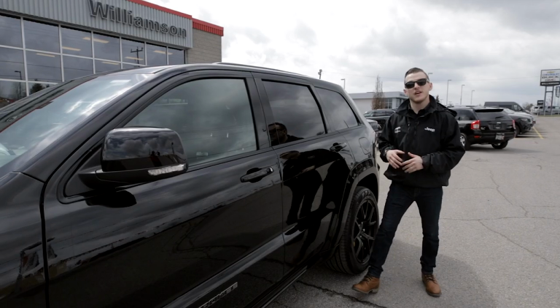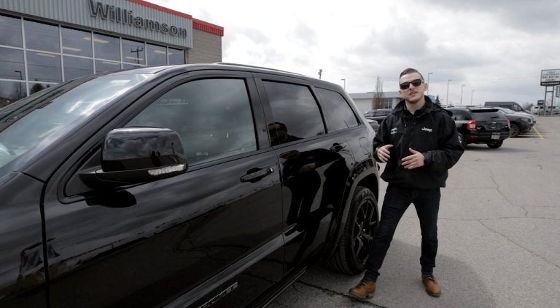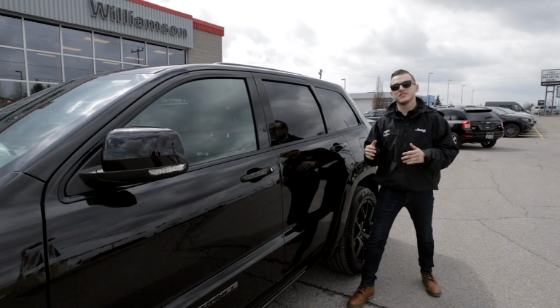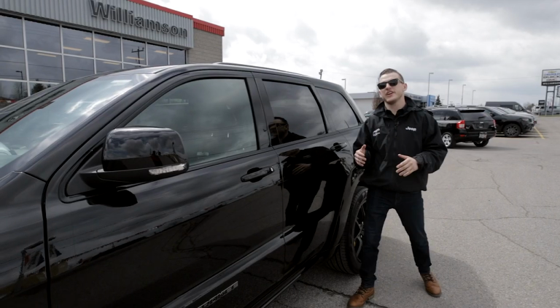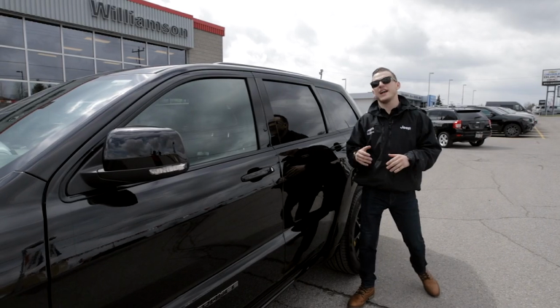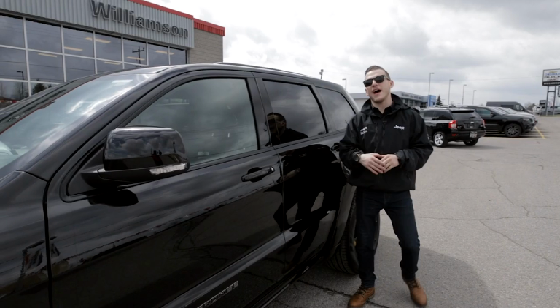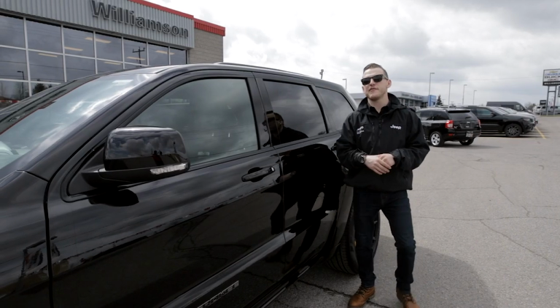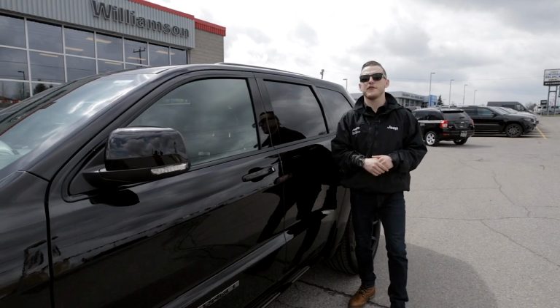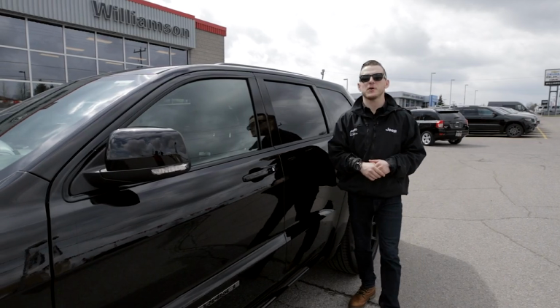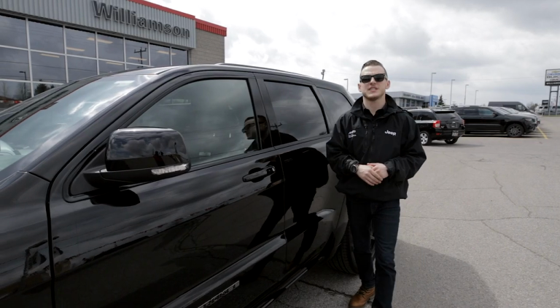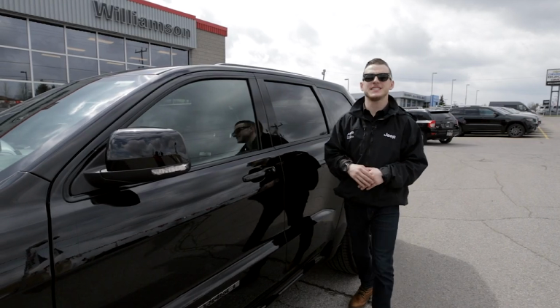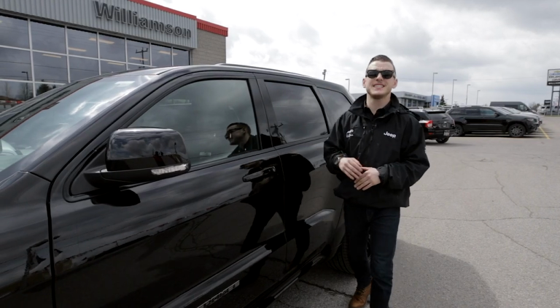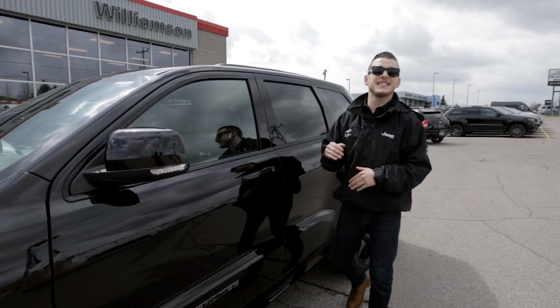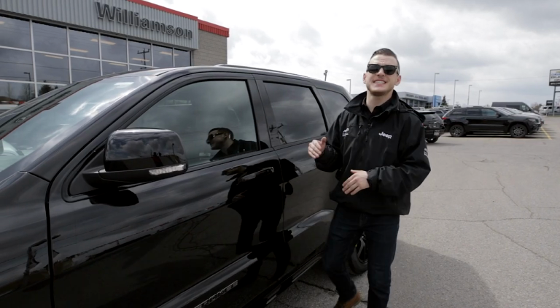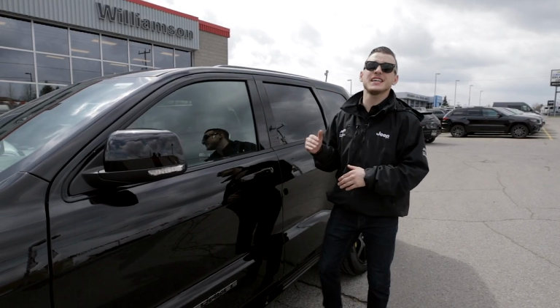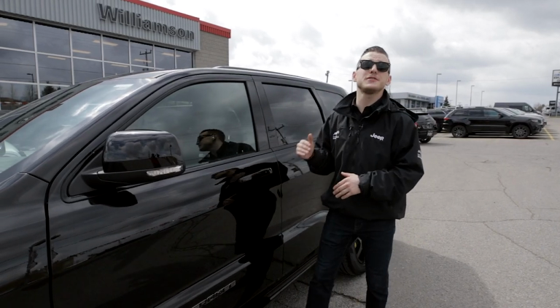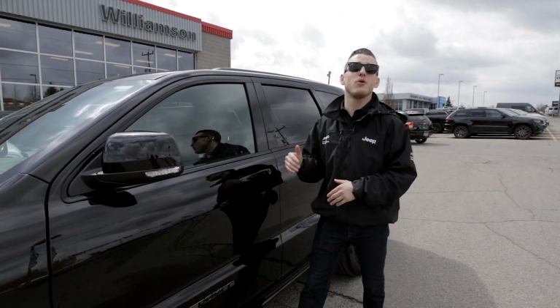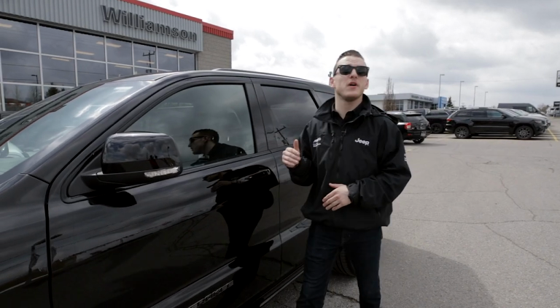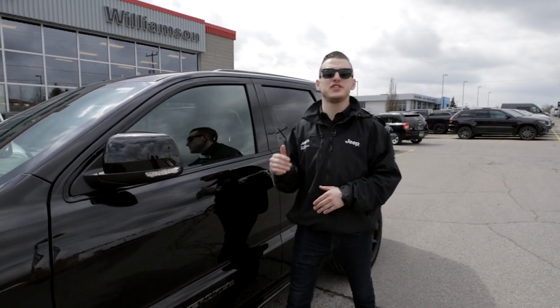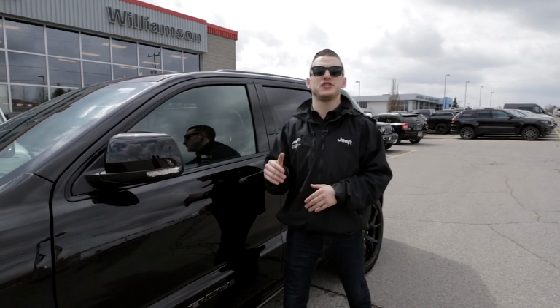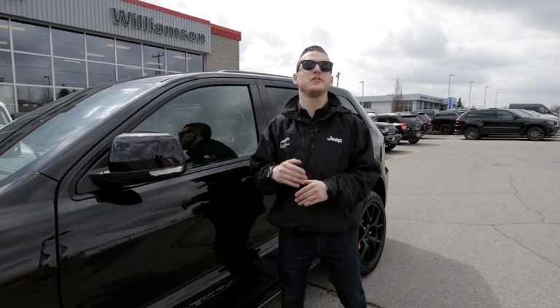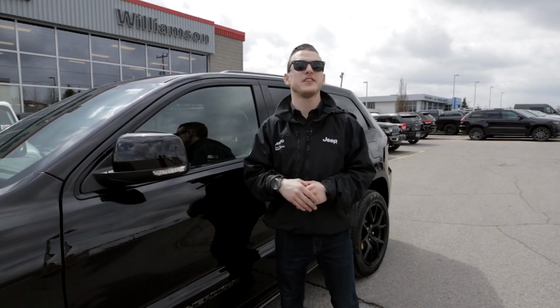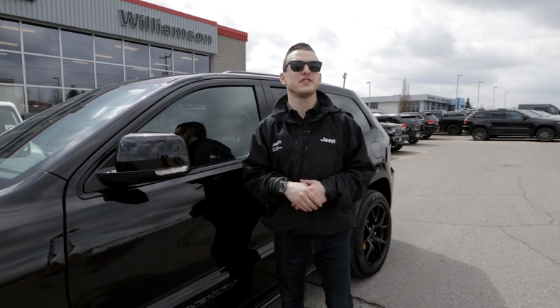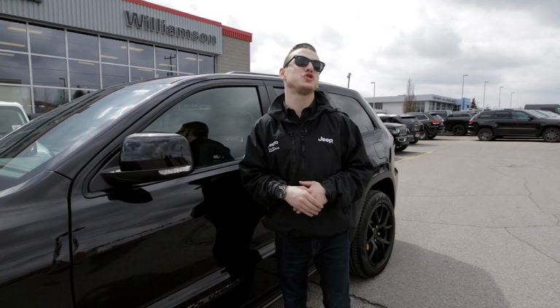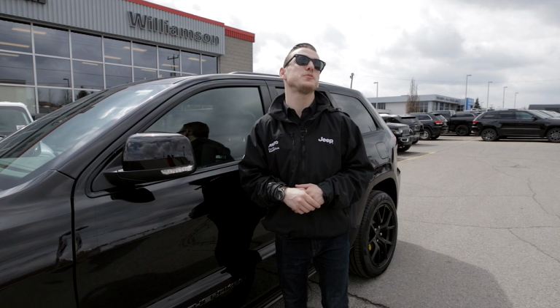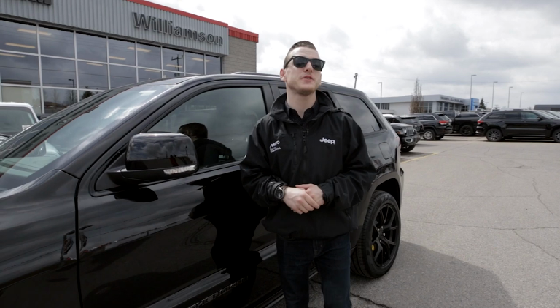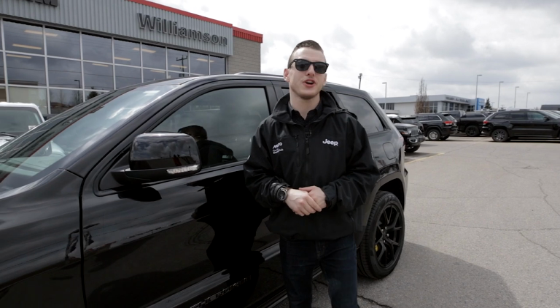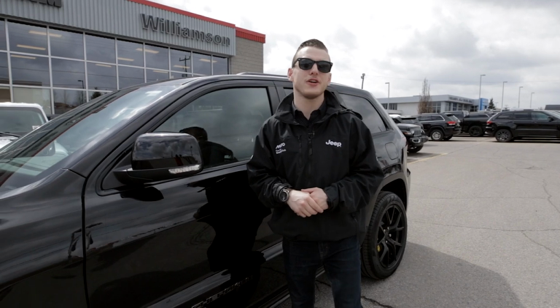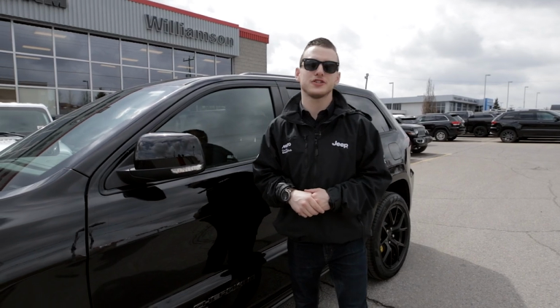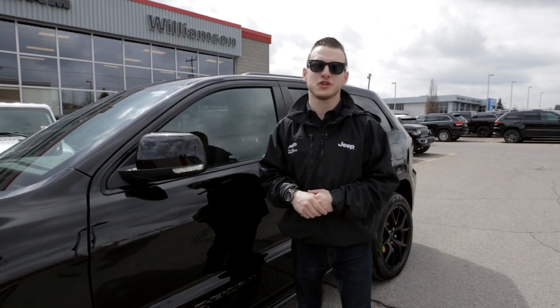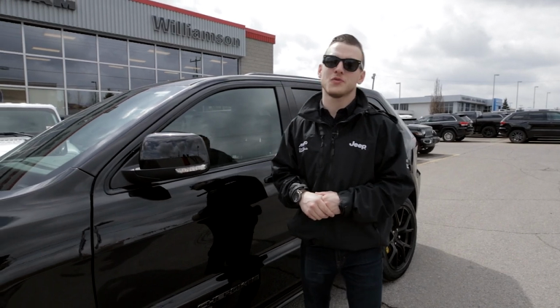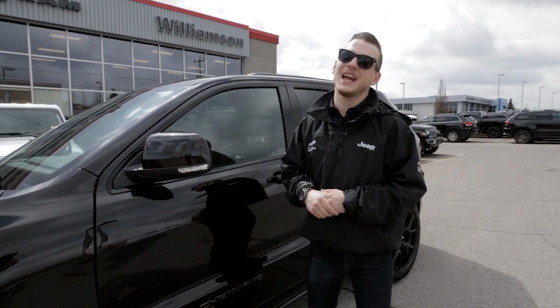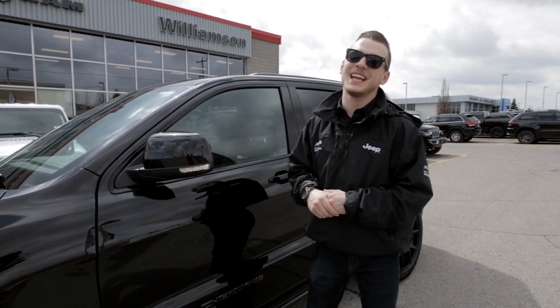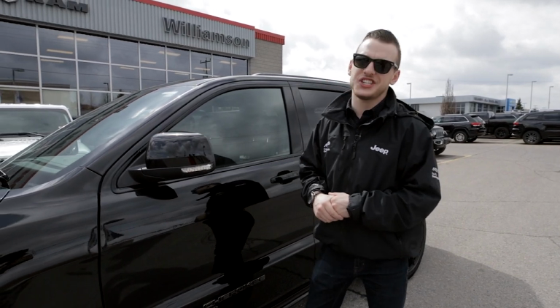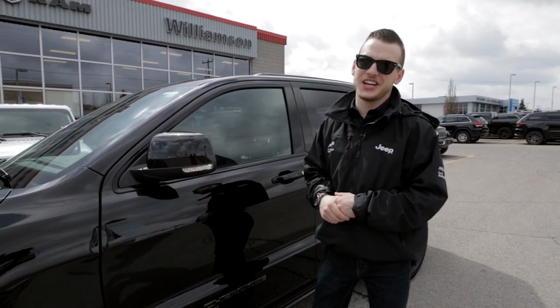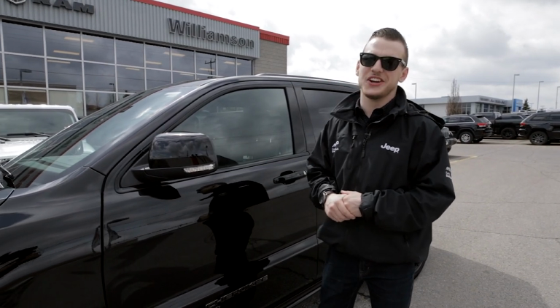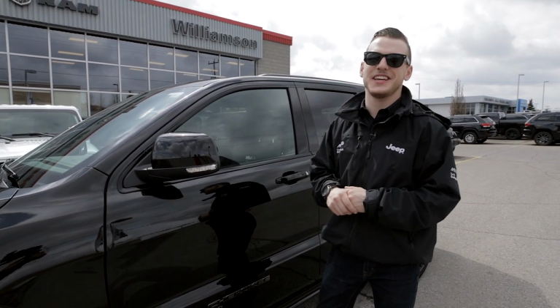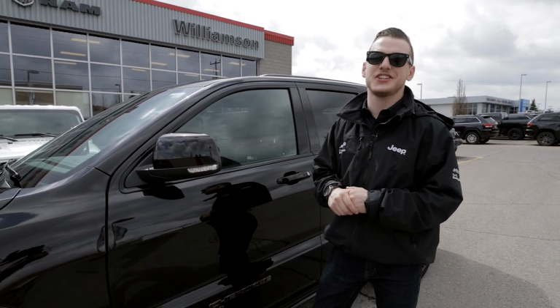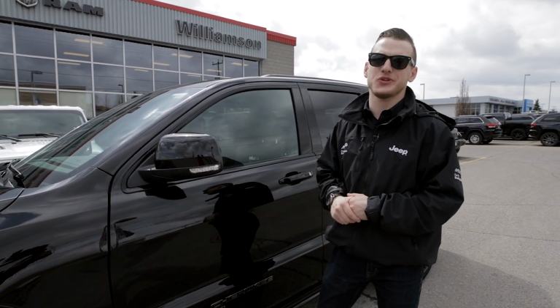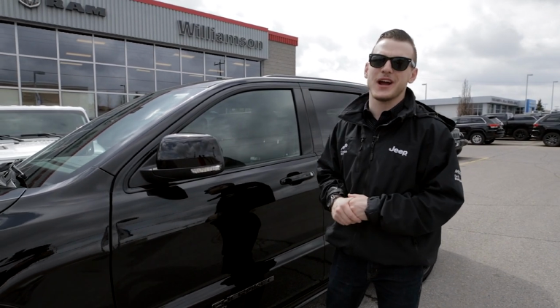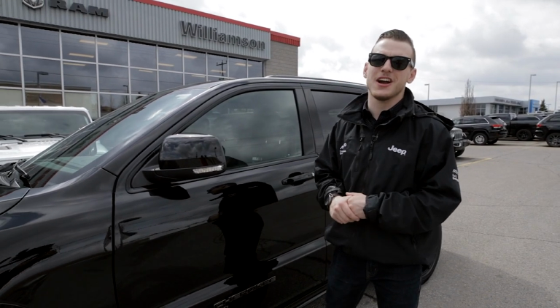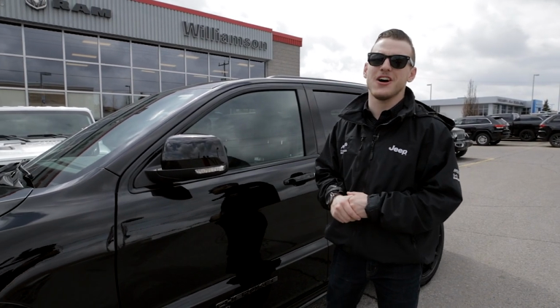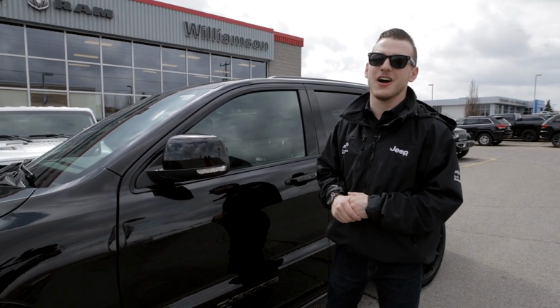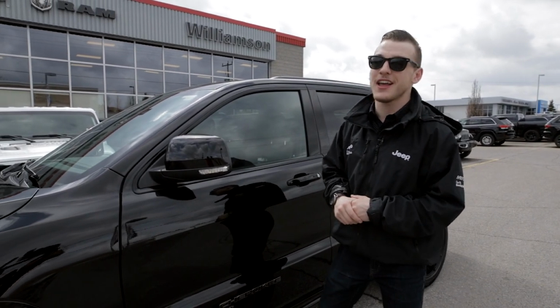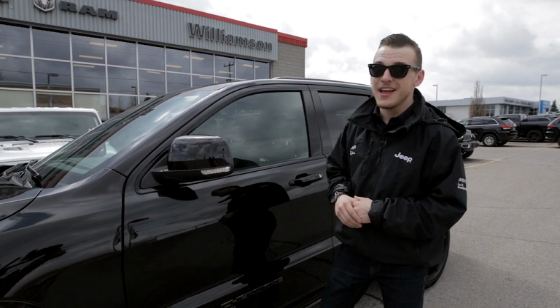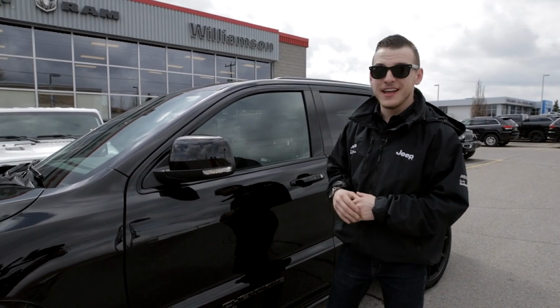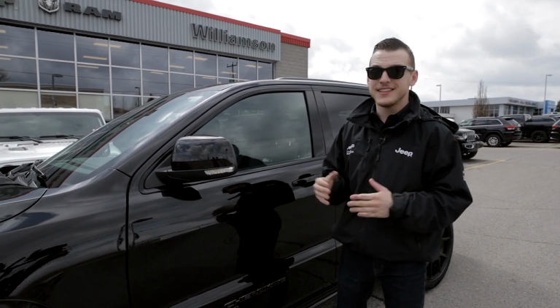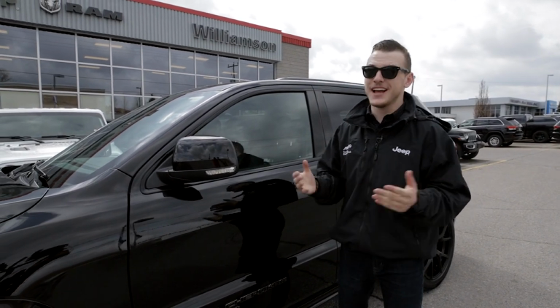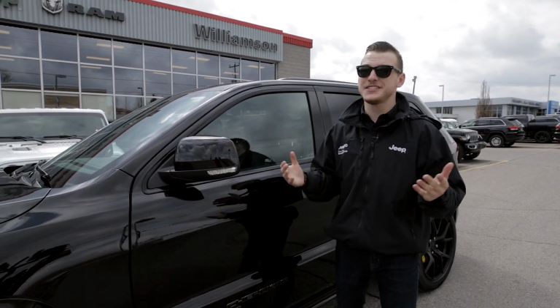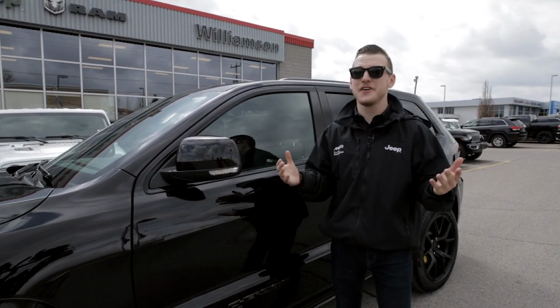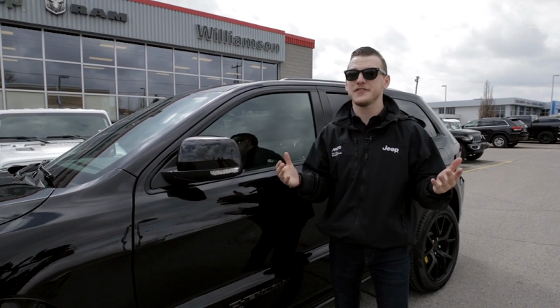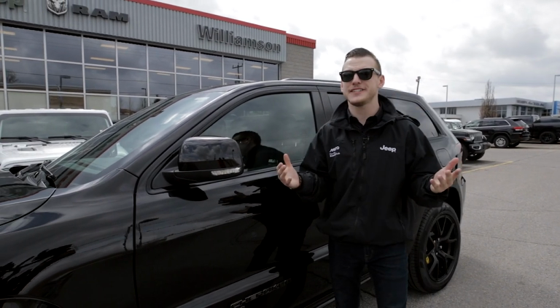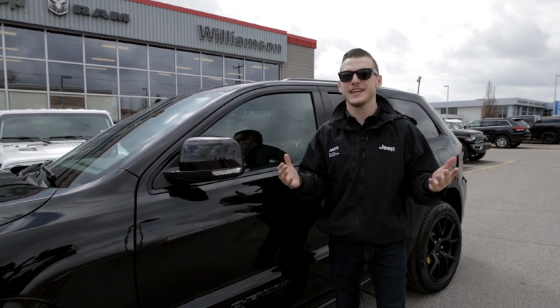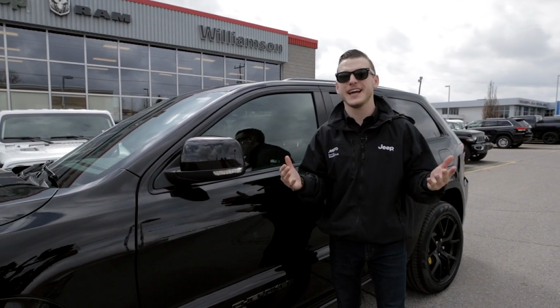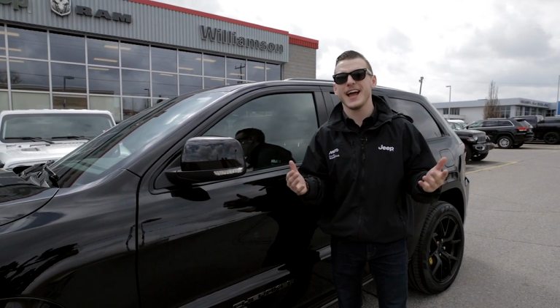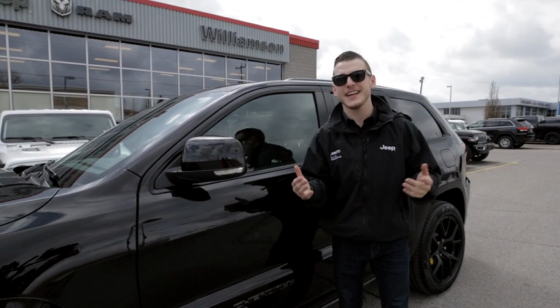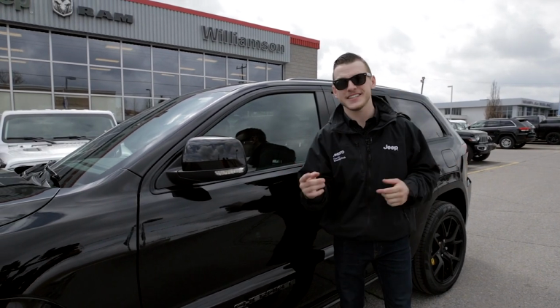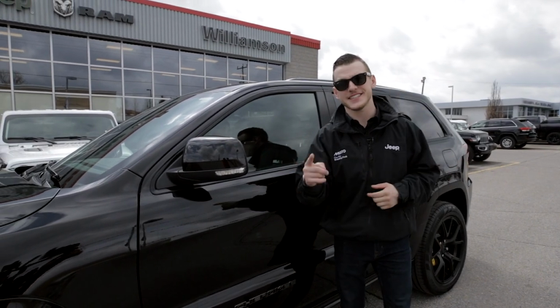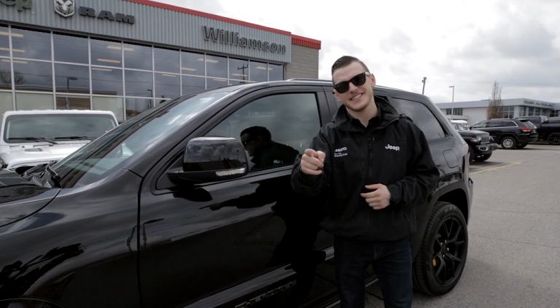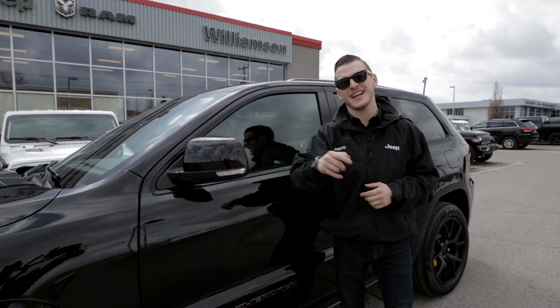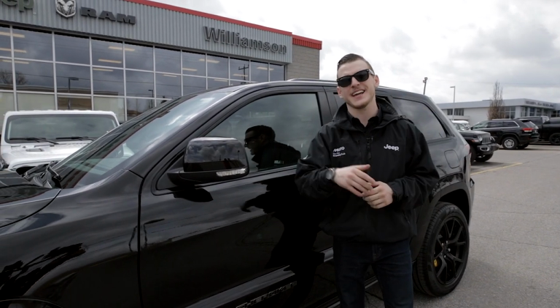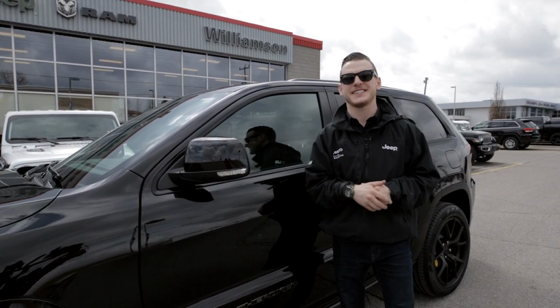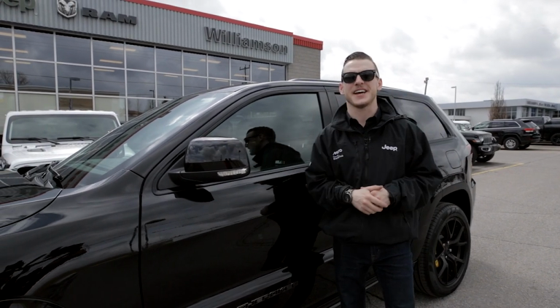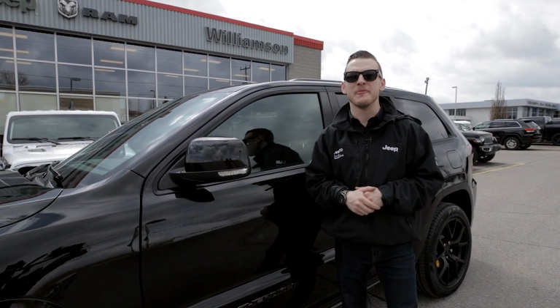So there you have it folks, this is the 6.2 litre supercharged Grand Cherokee Trackhawk. That's all for today guys and I'll see you next time.